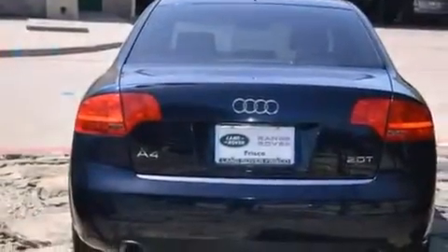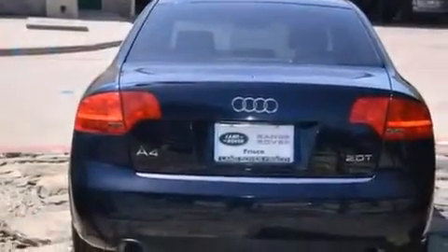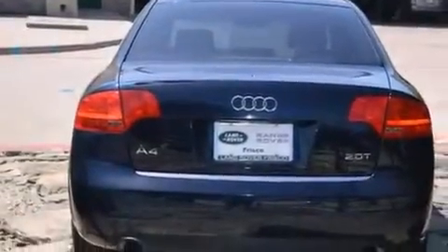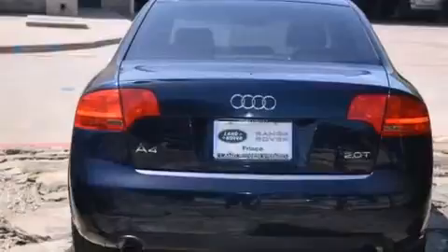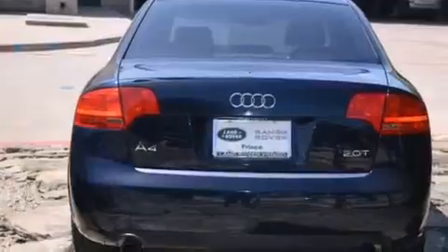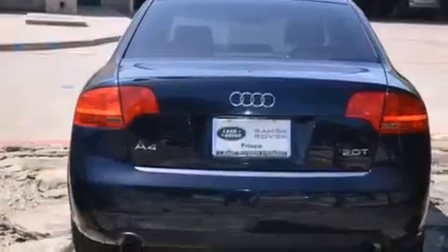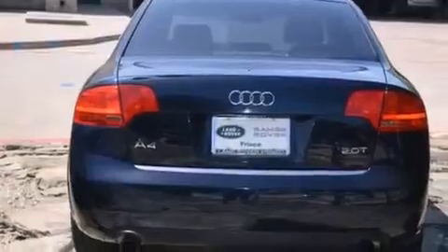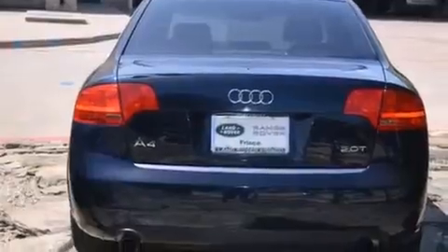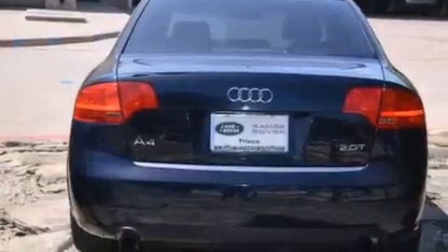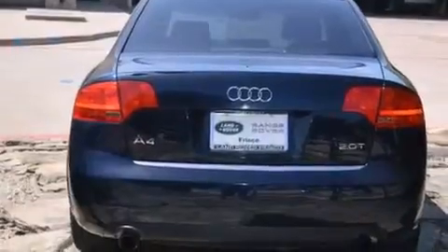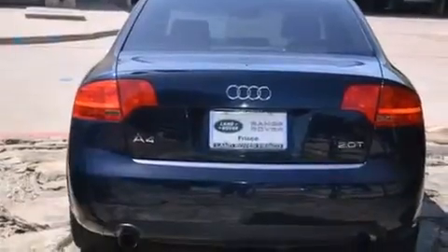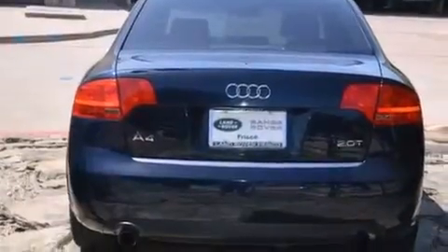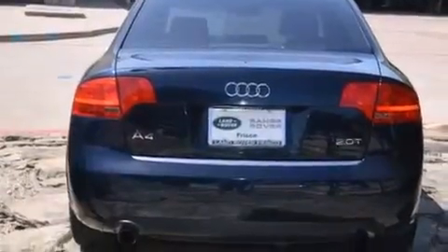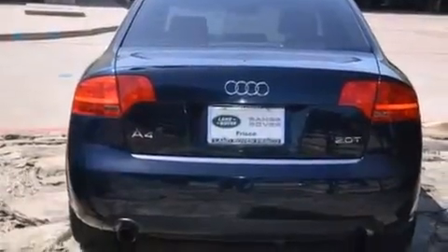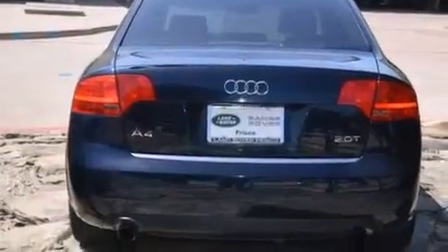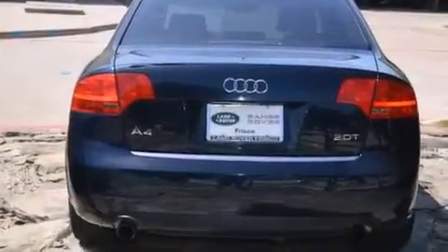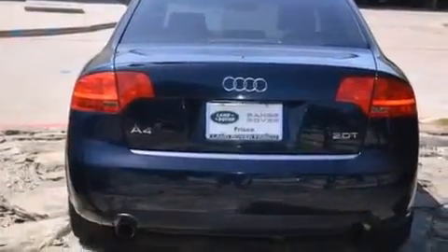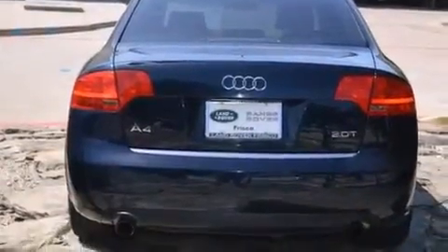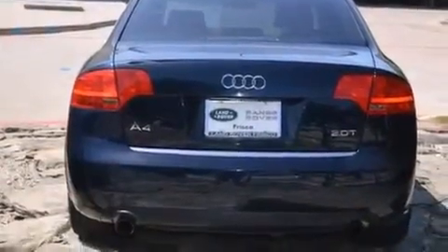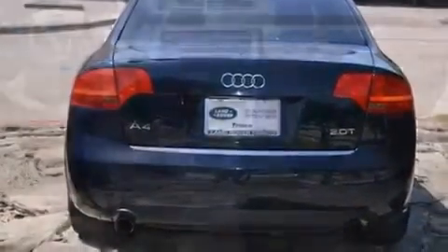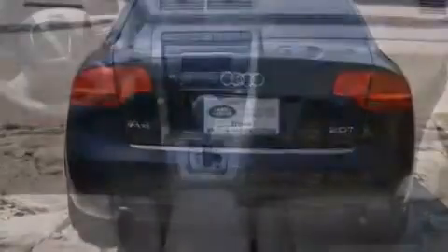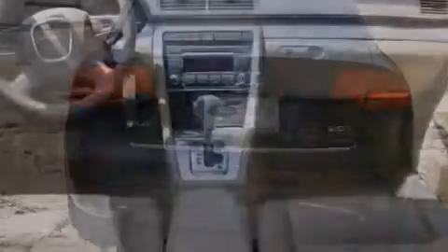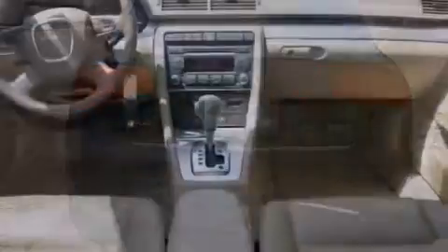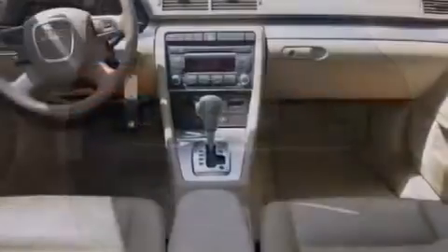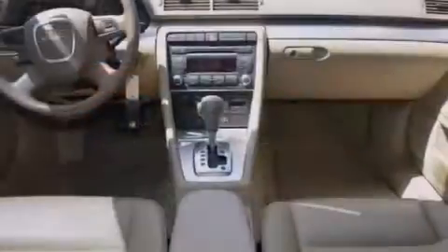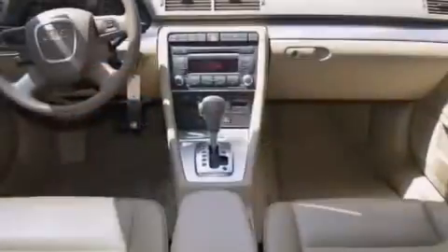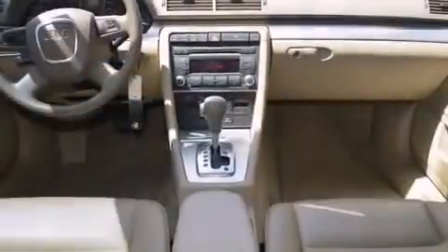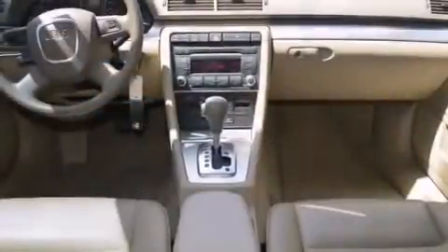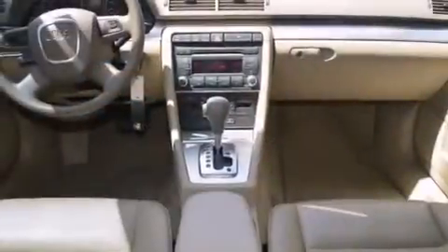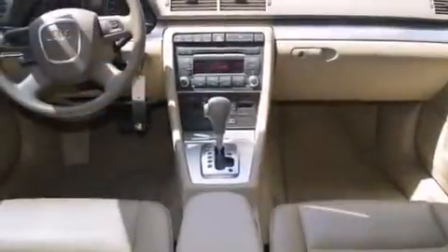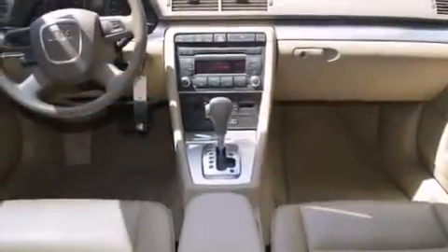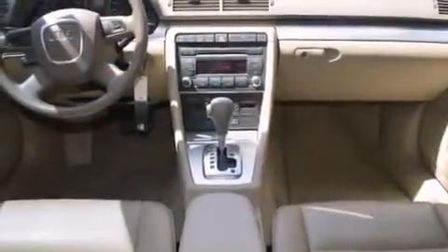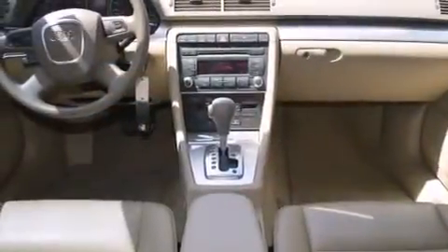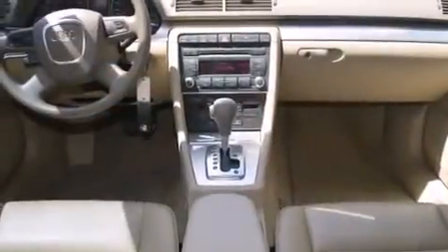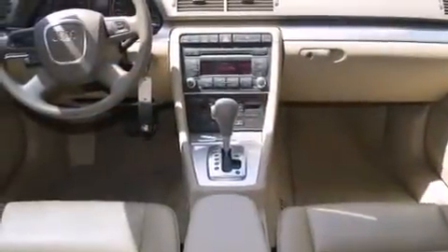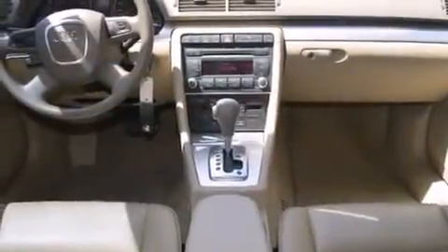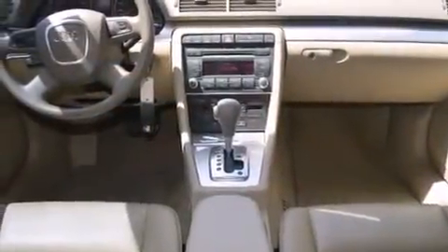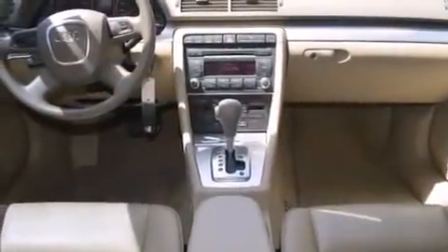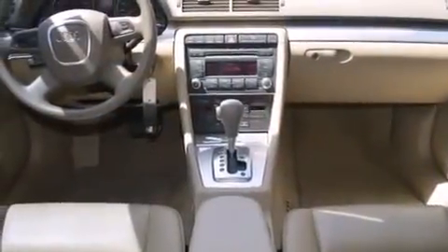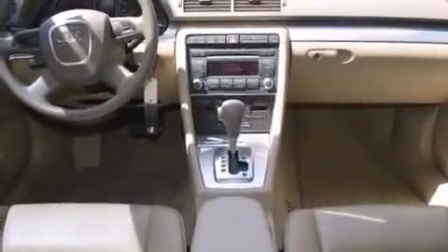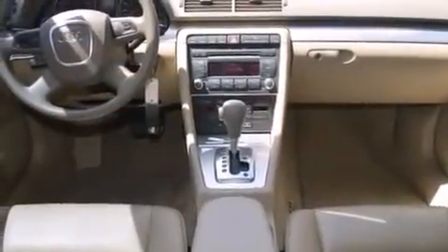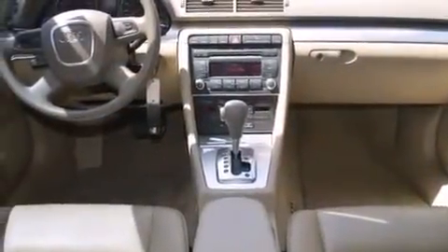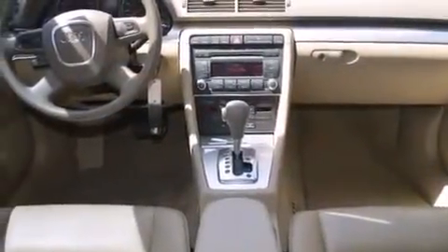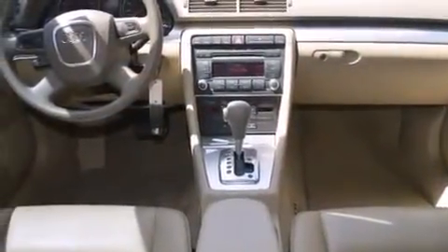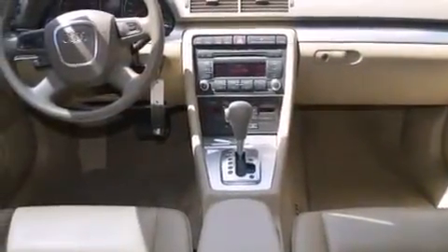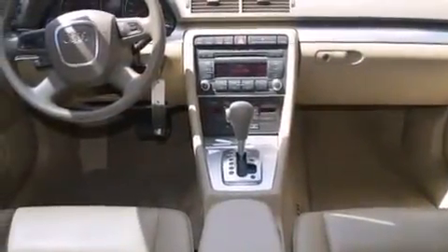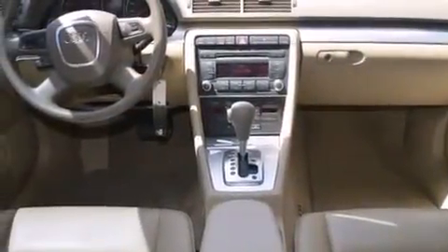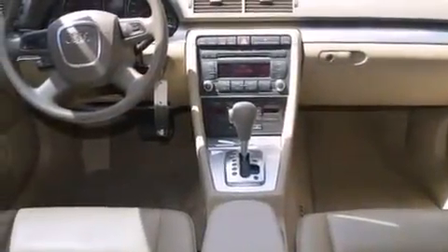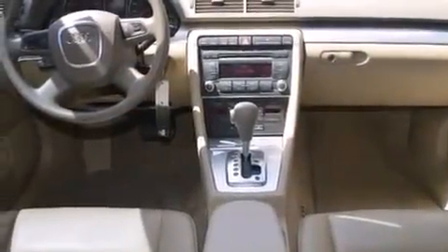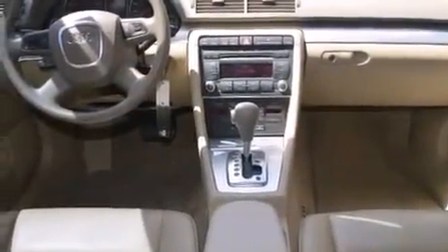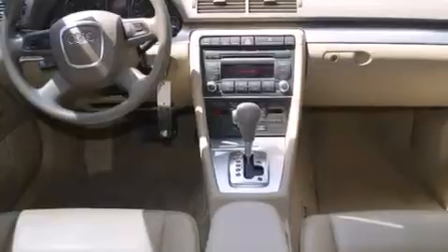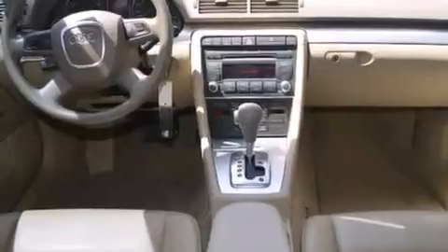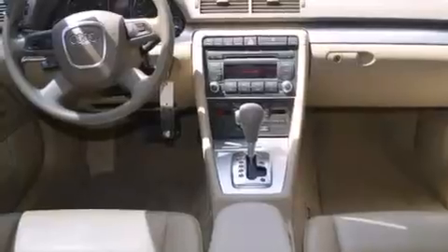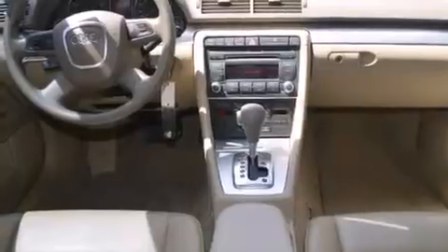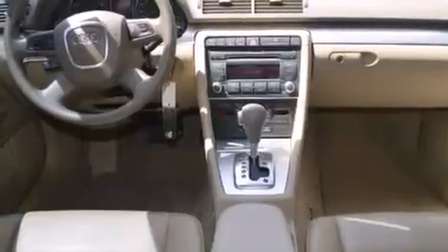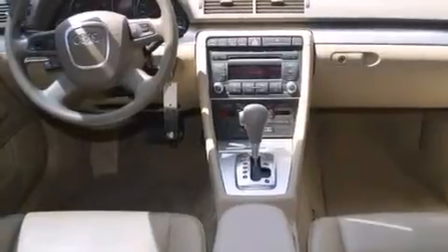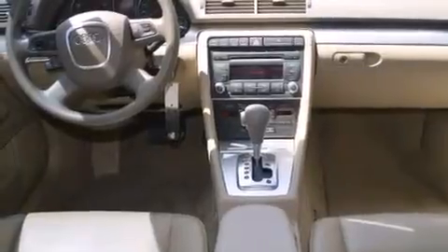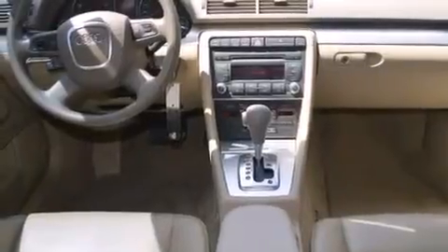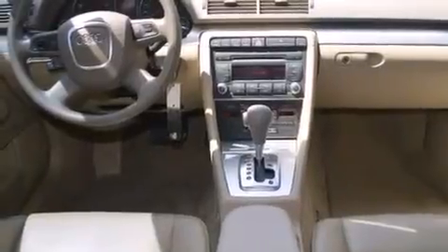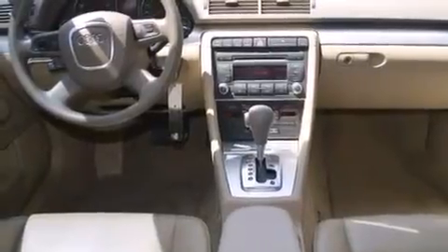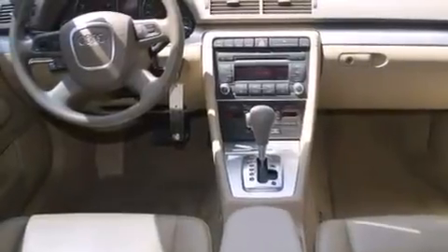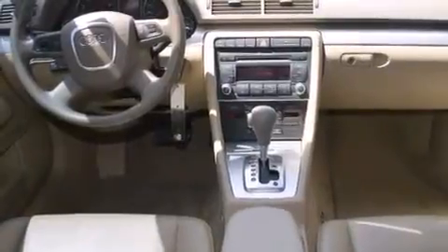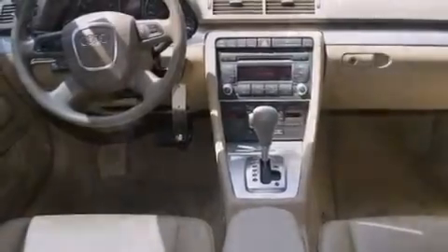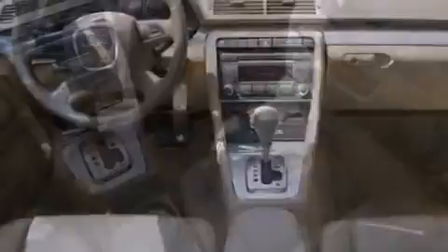Also included are front and rear floor mats, front airbags, latch-ready child seat anchors, a first aid kit and an auxiliary power outlet.